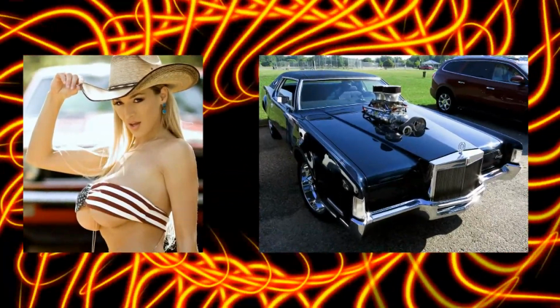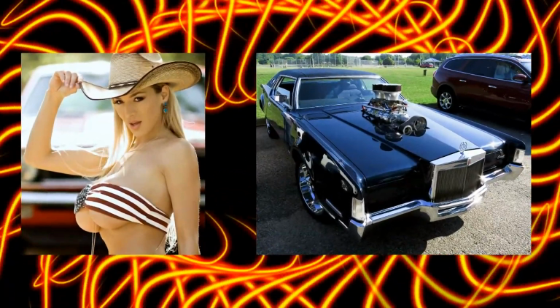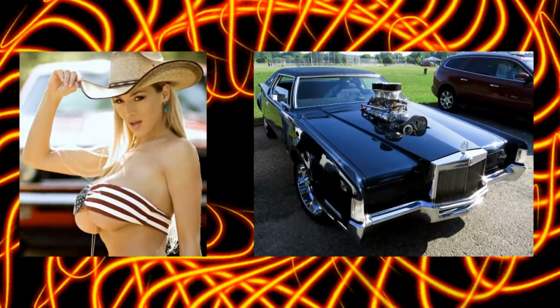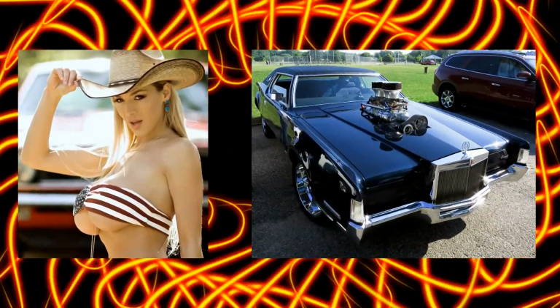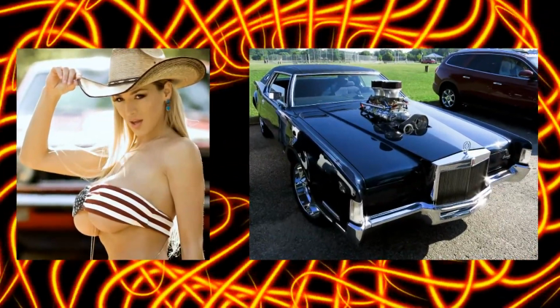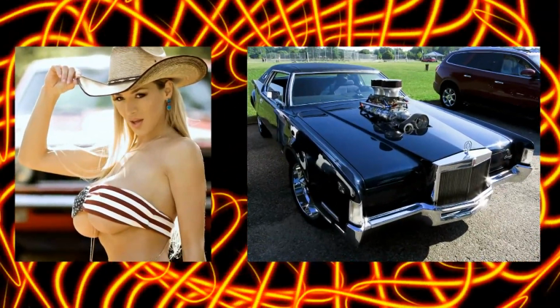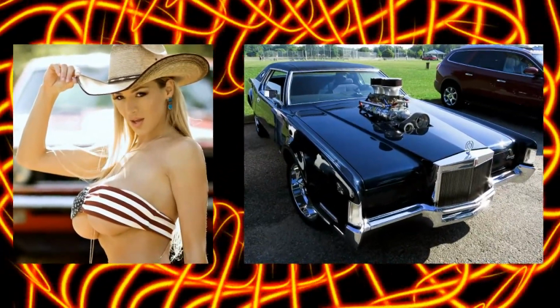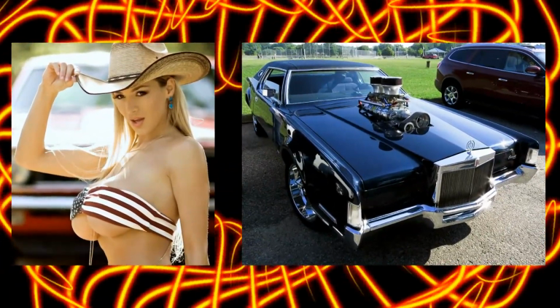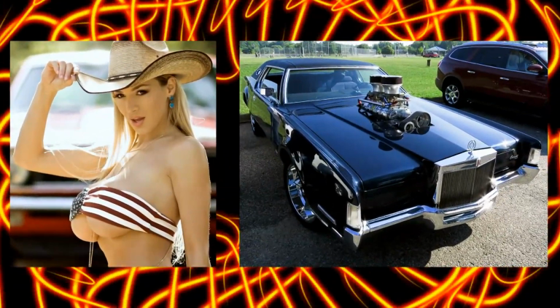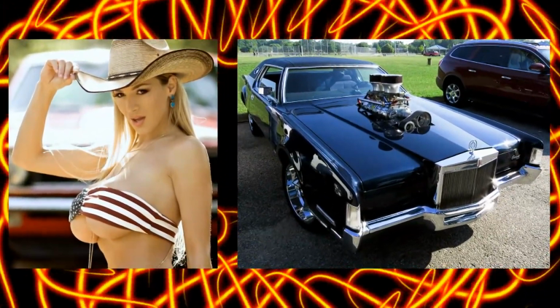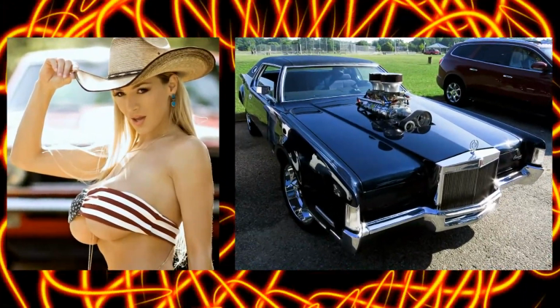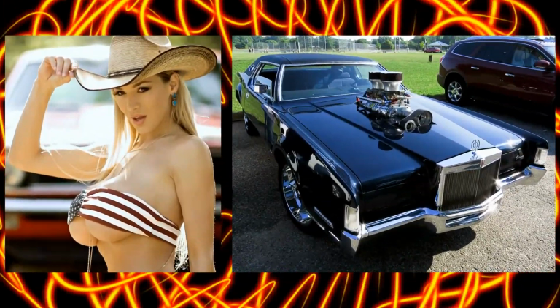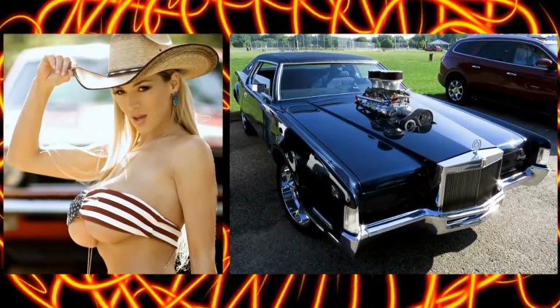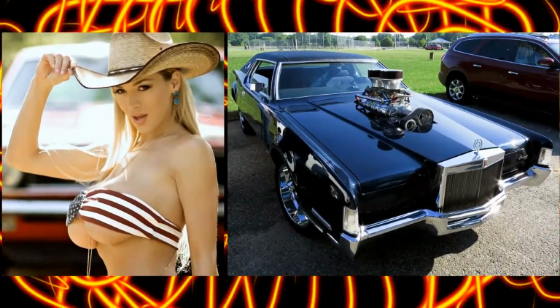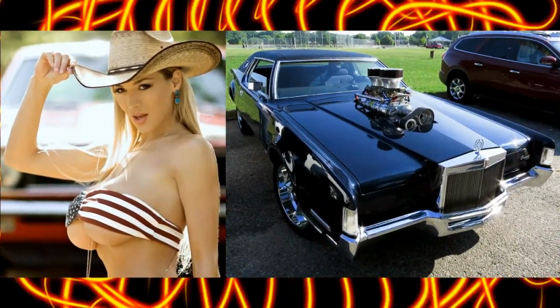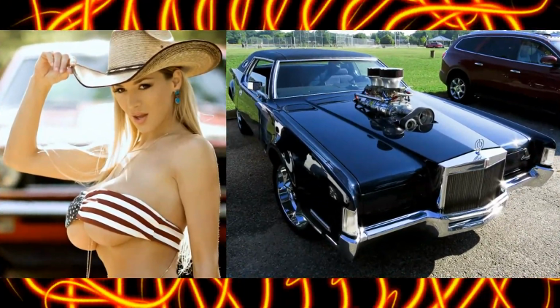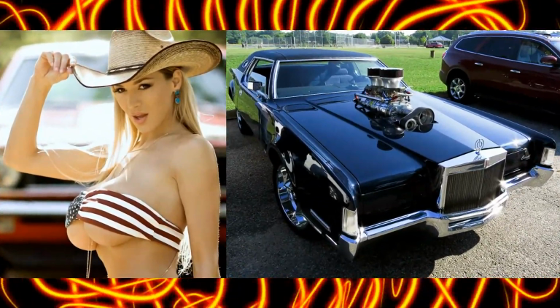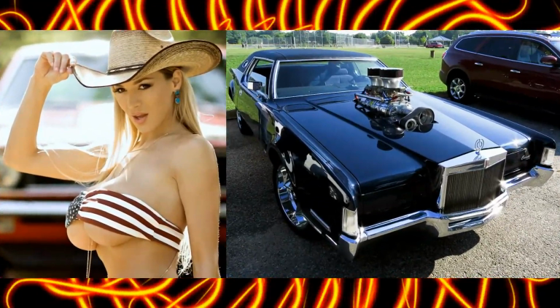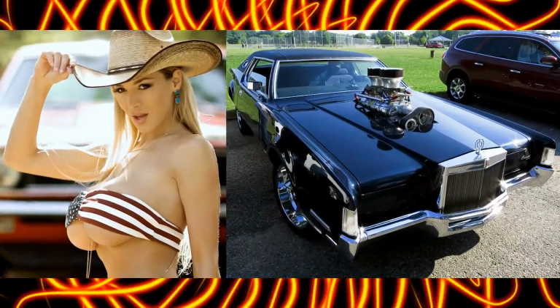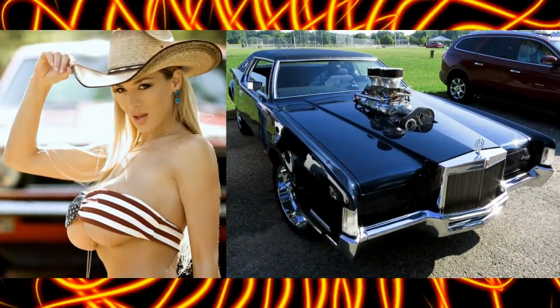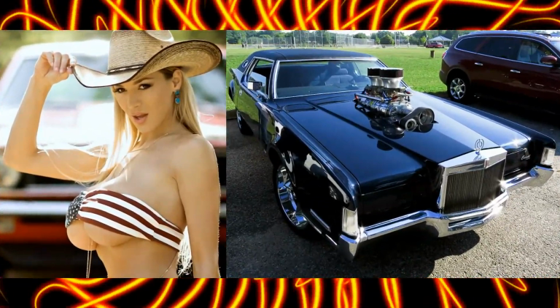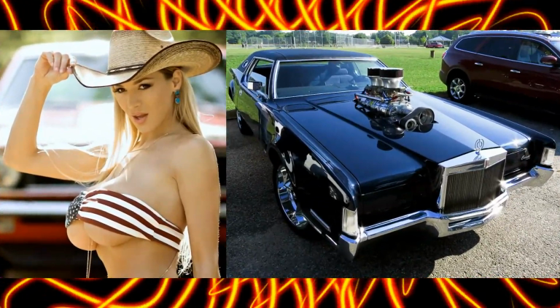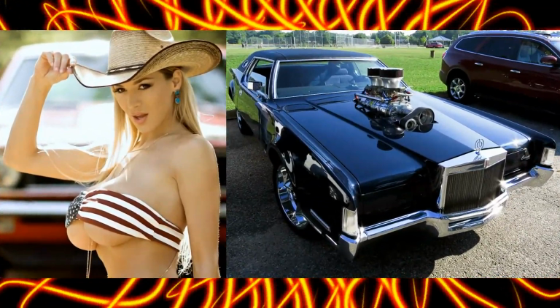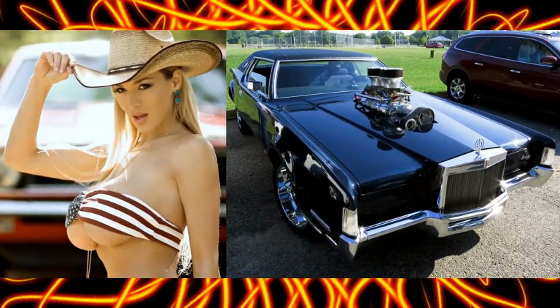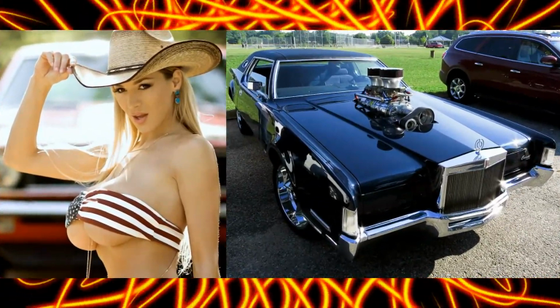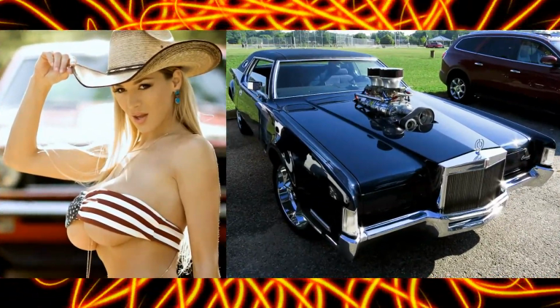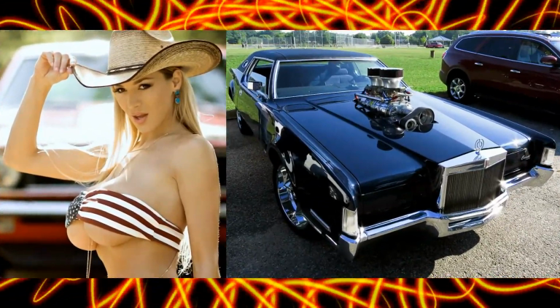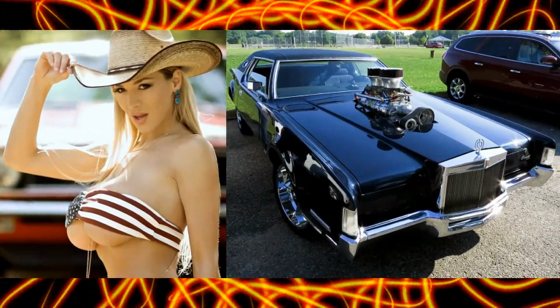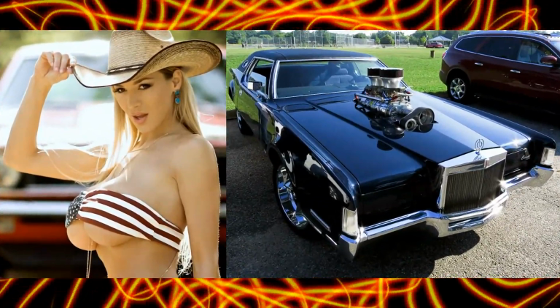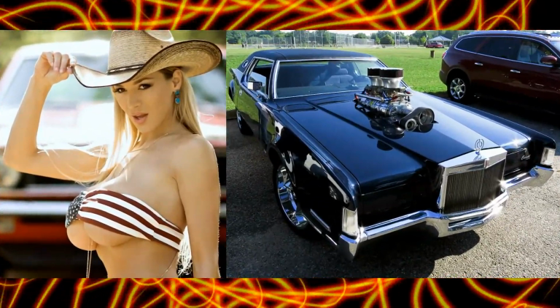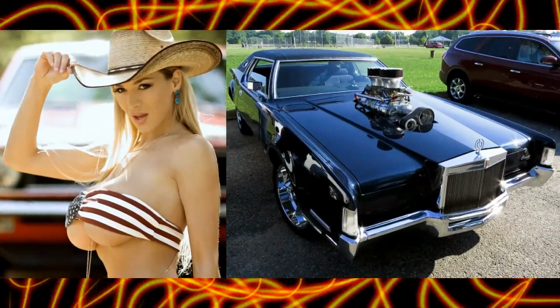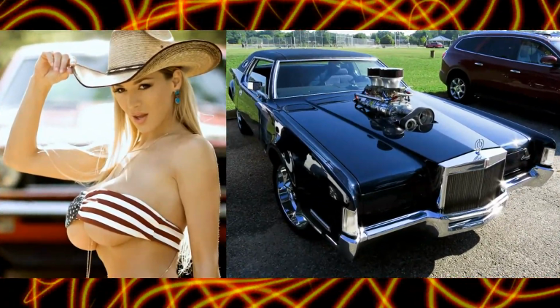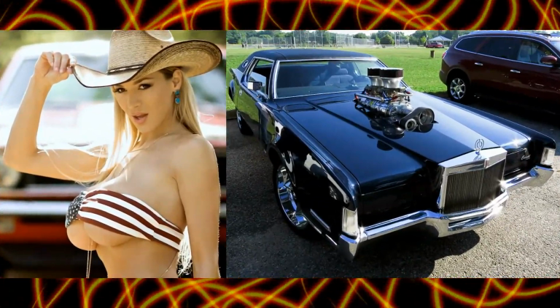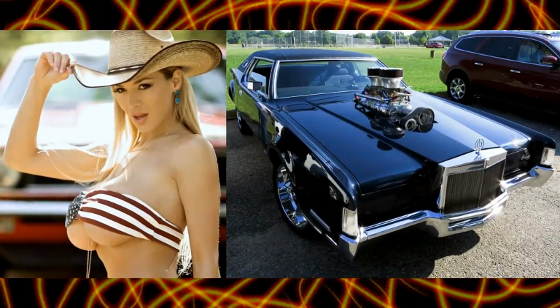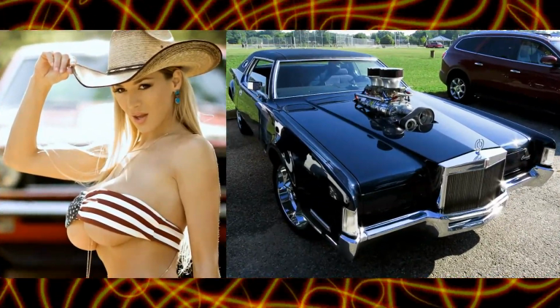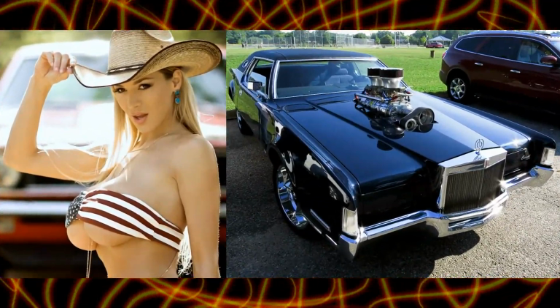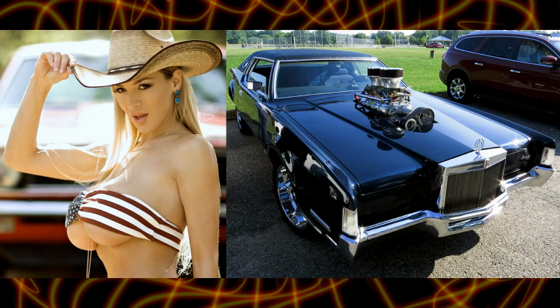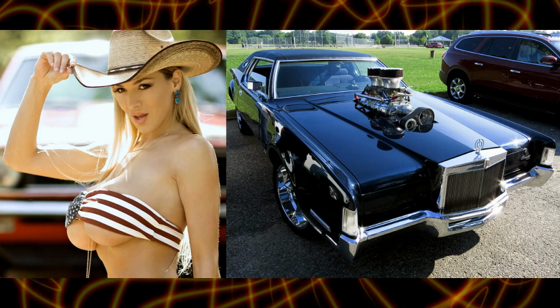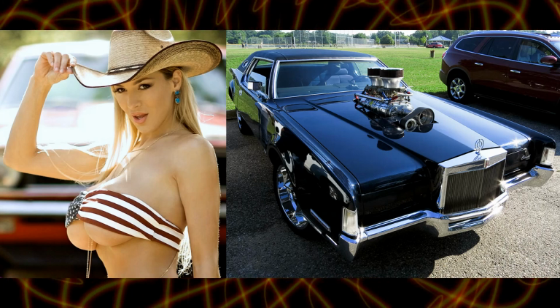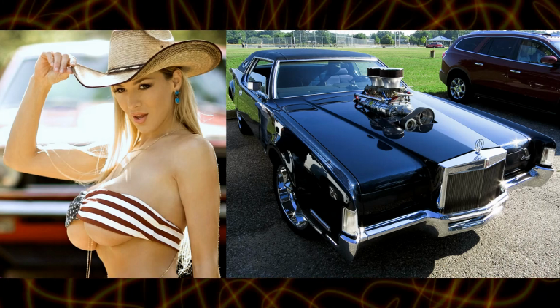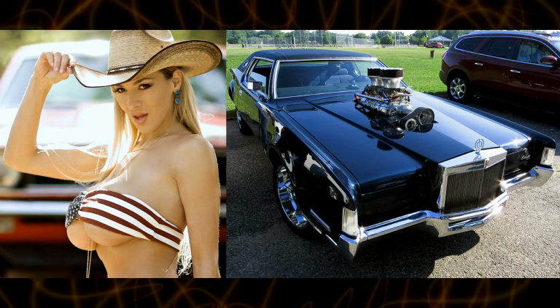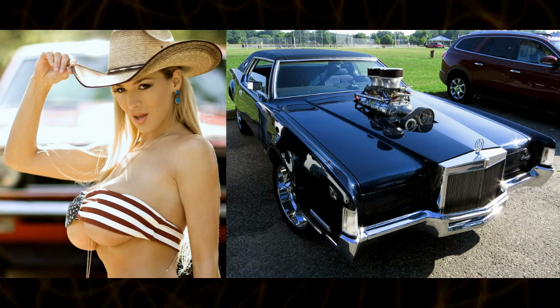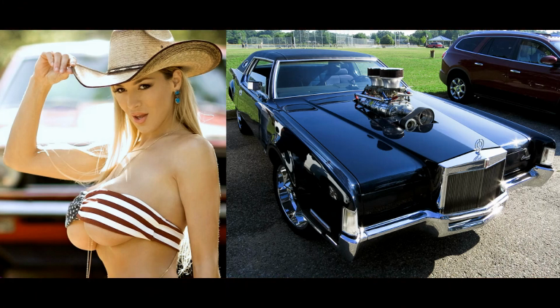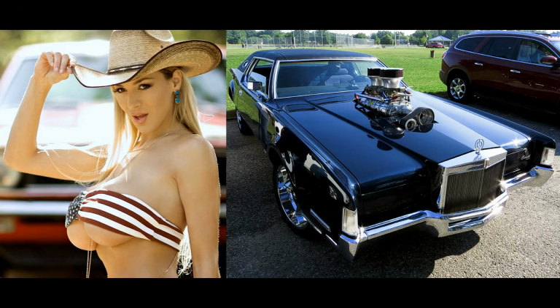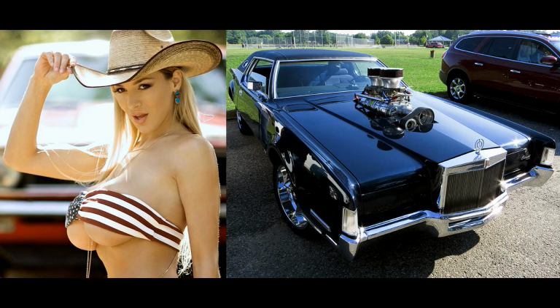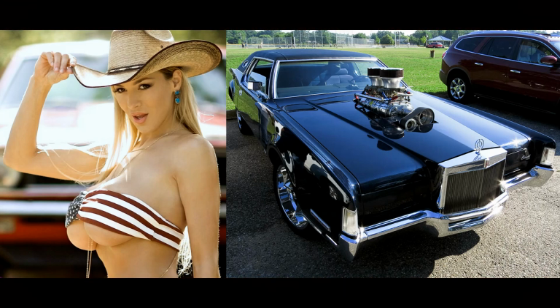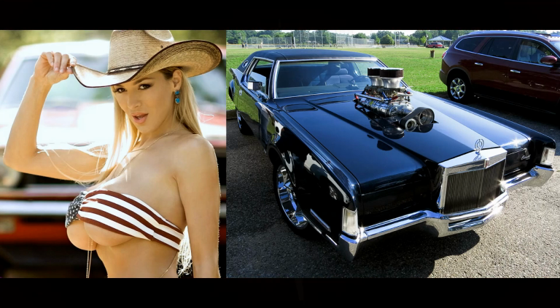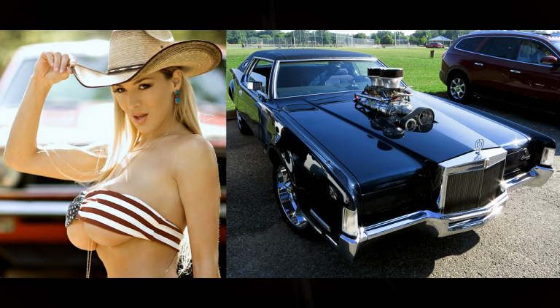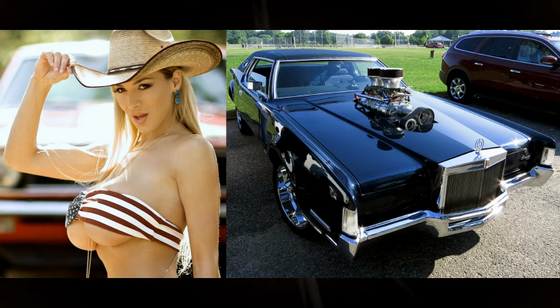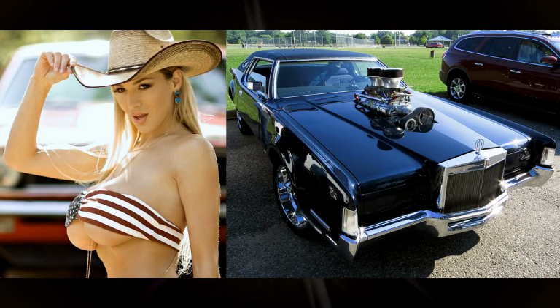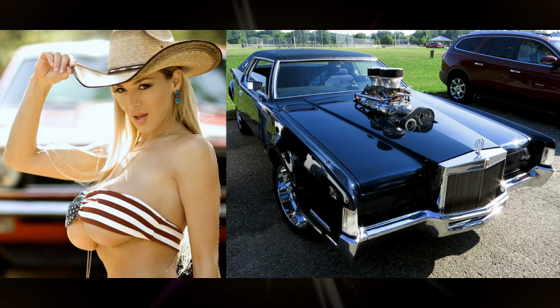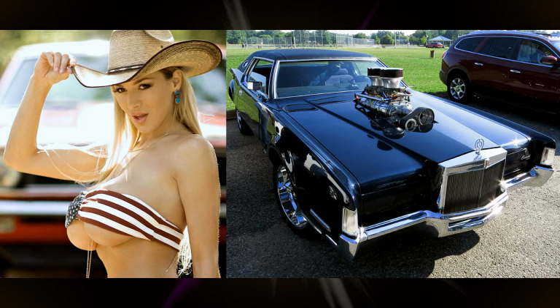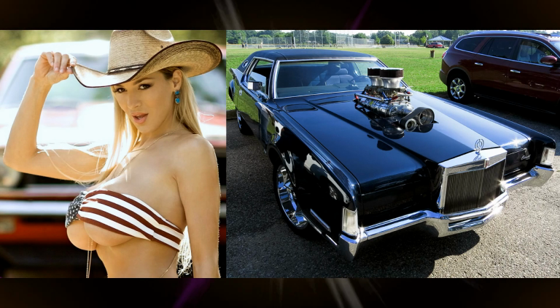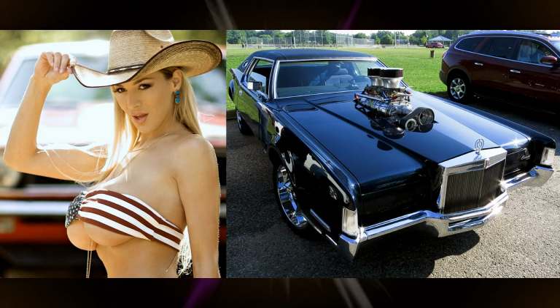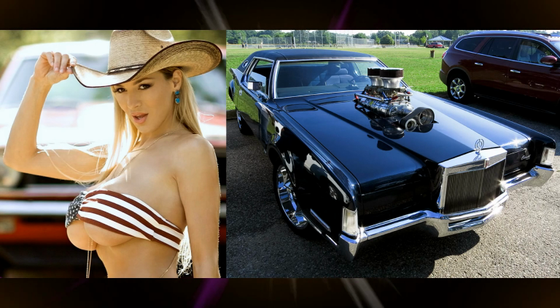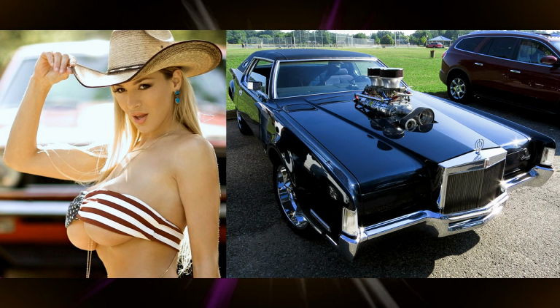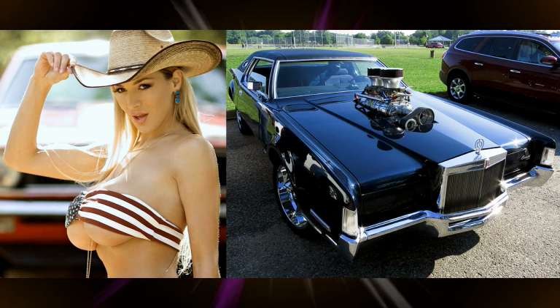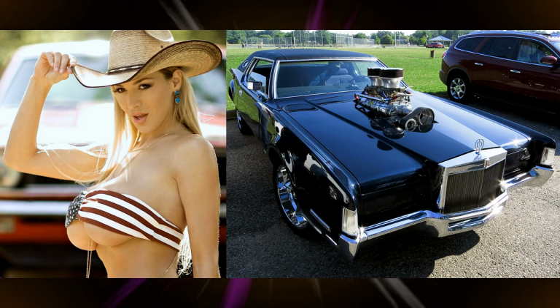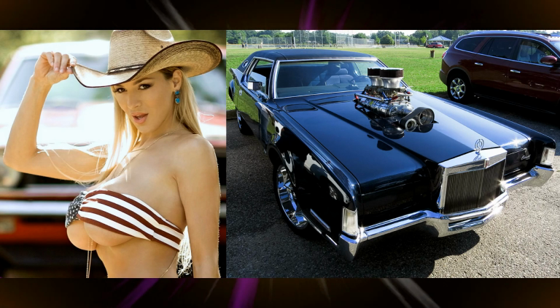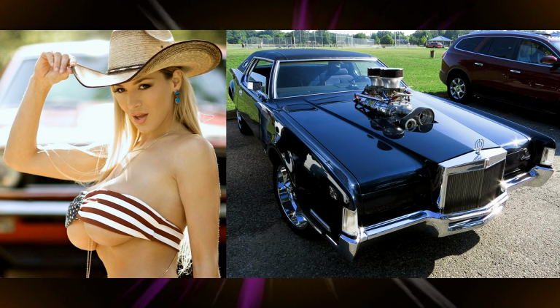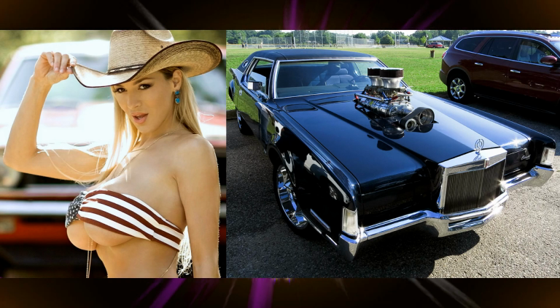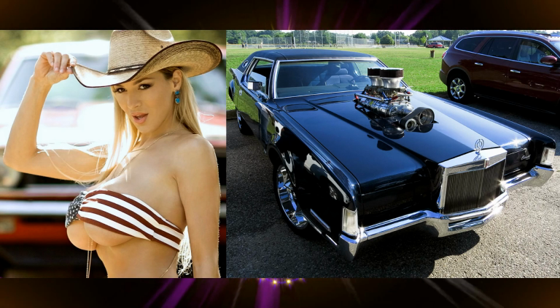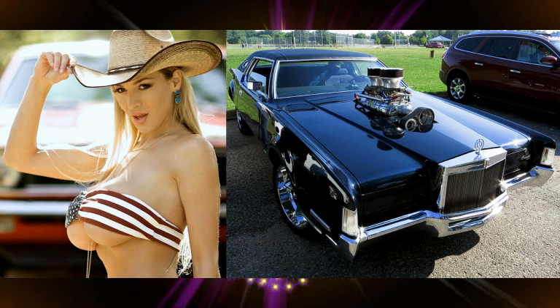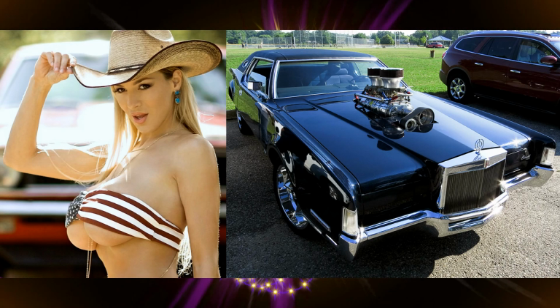Here's a custom 1970 Lincoln Continental Mark III. Wow, there's a girl there.